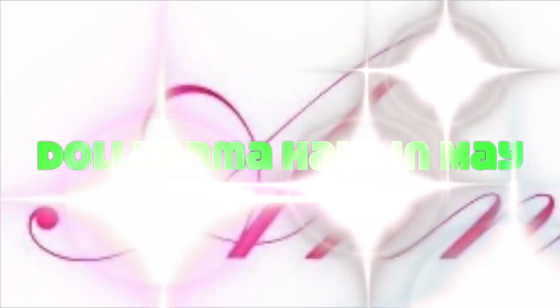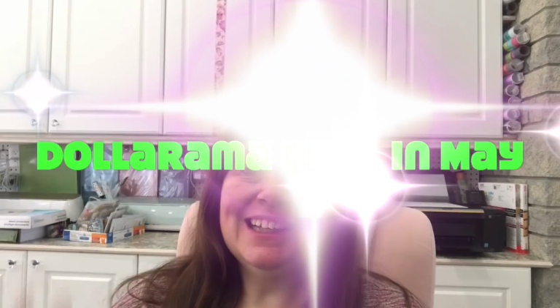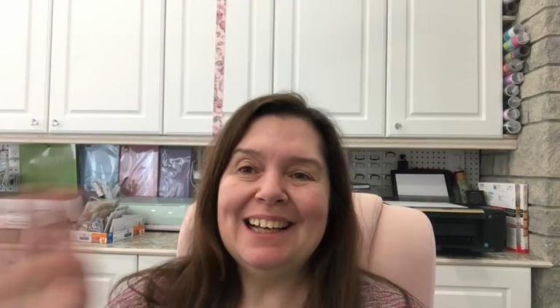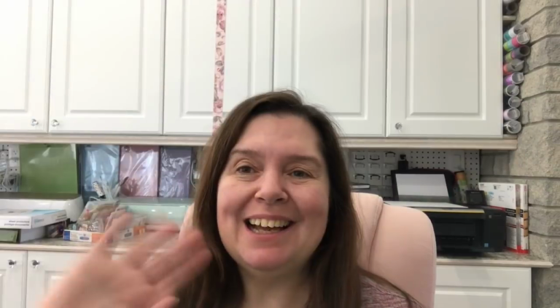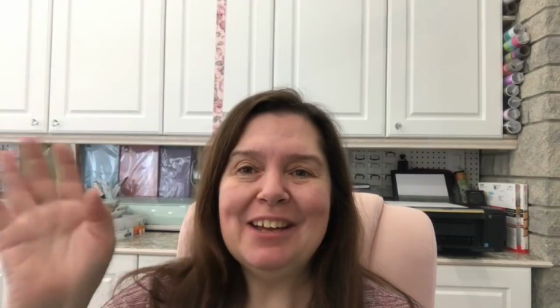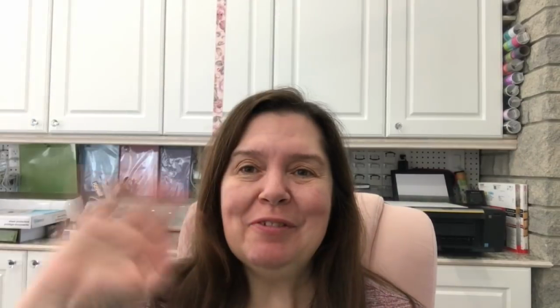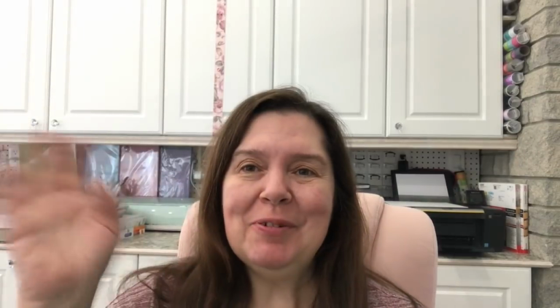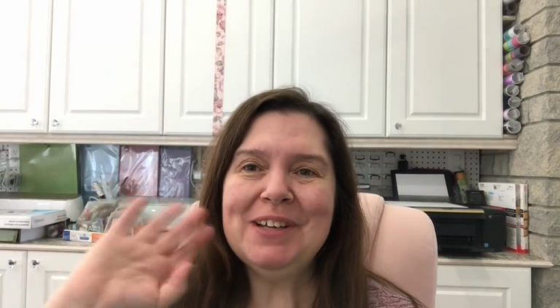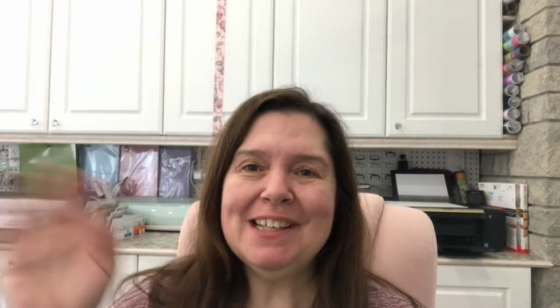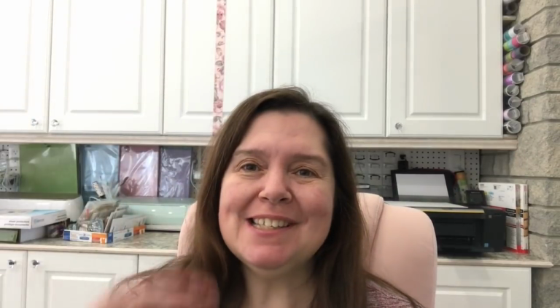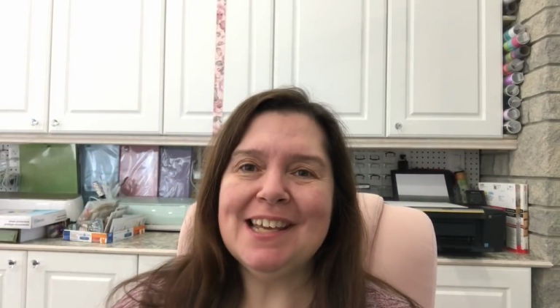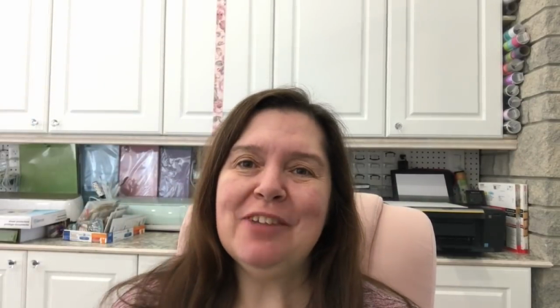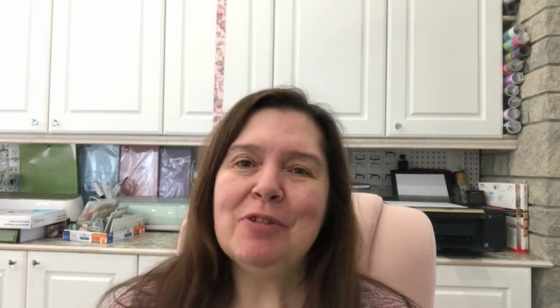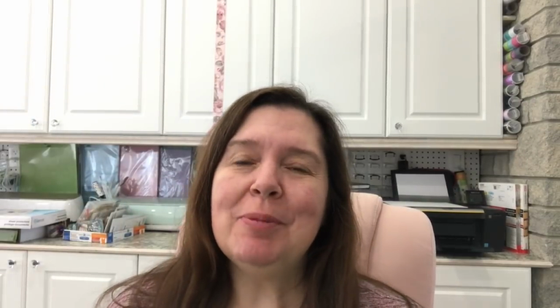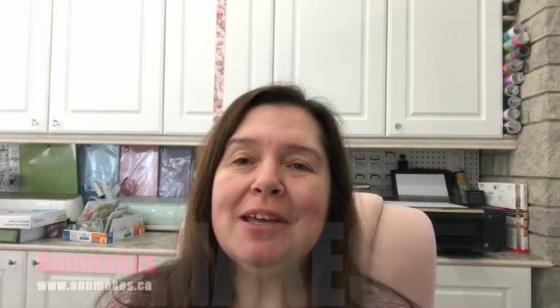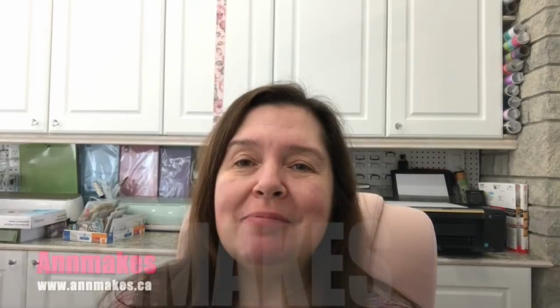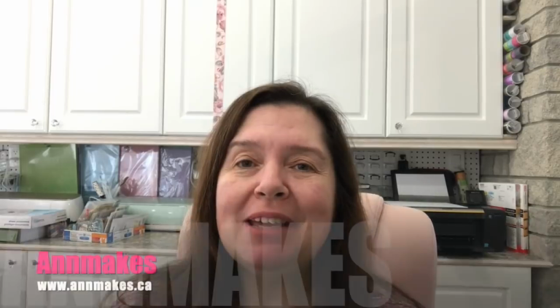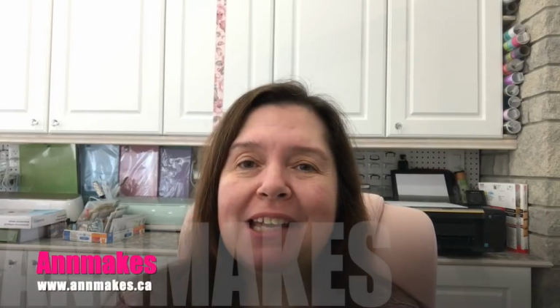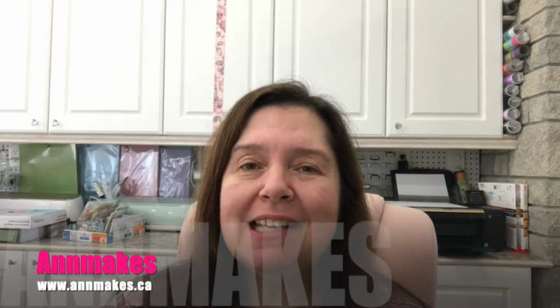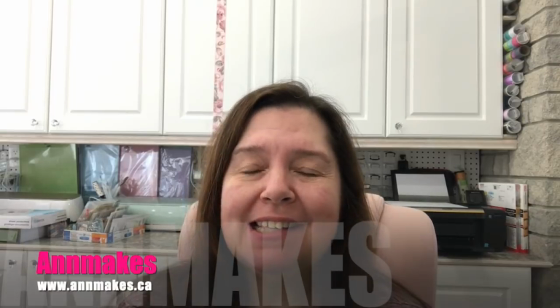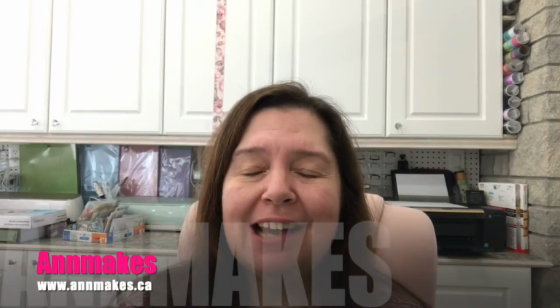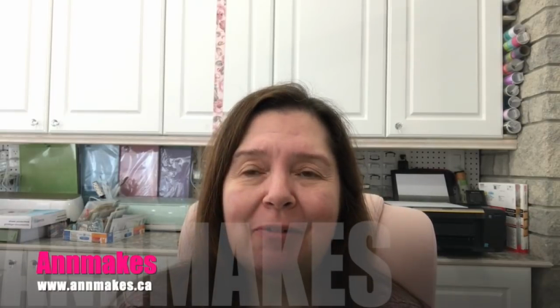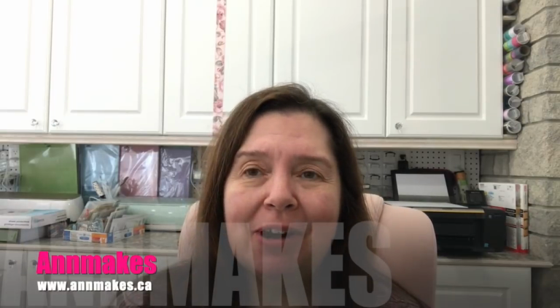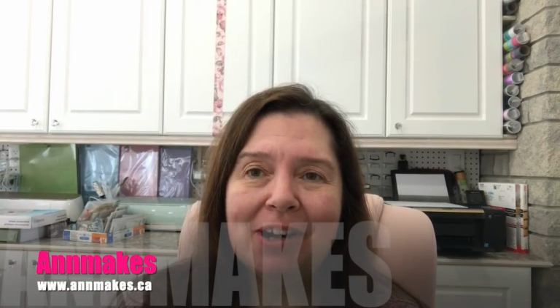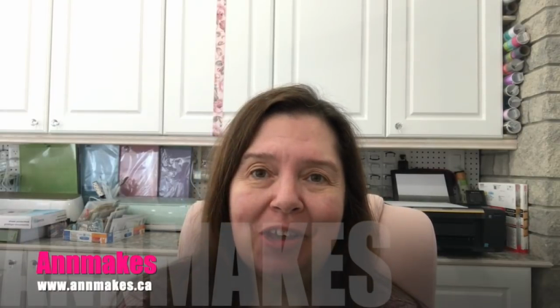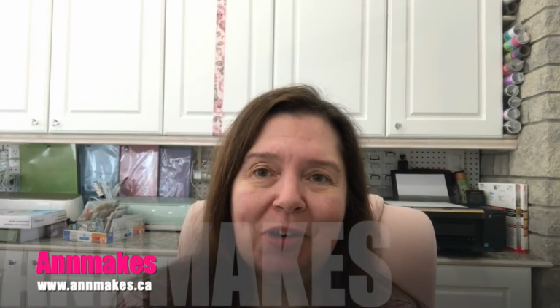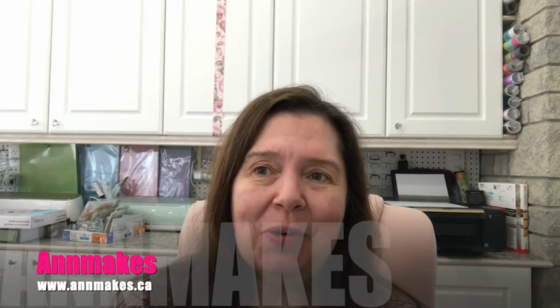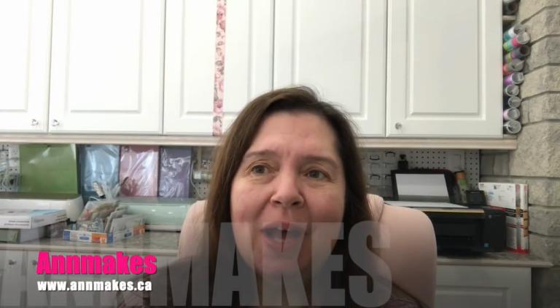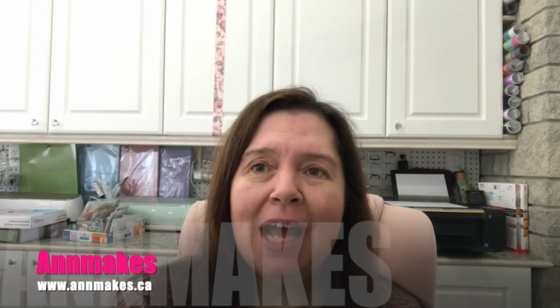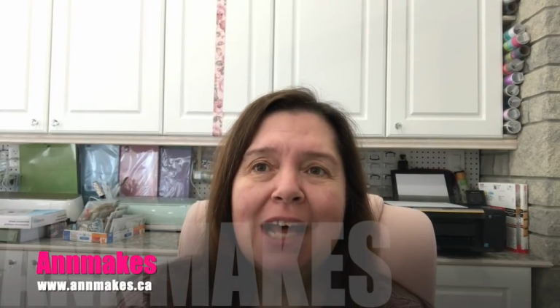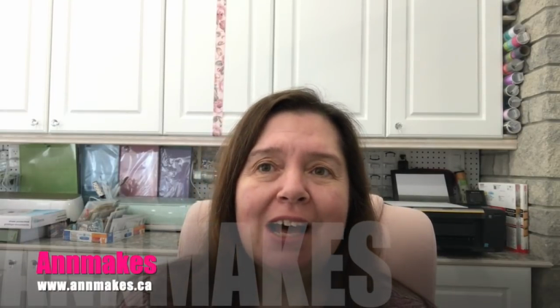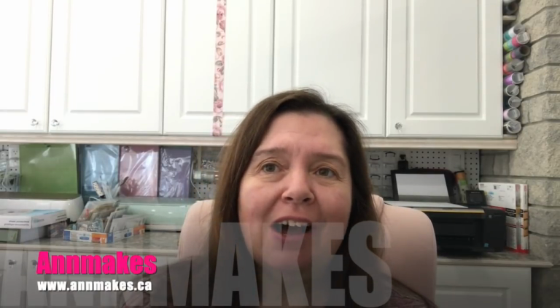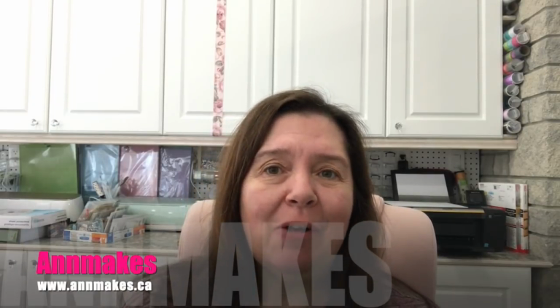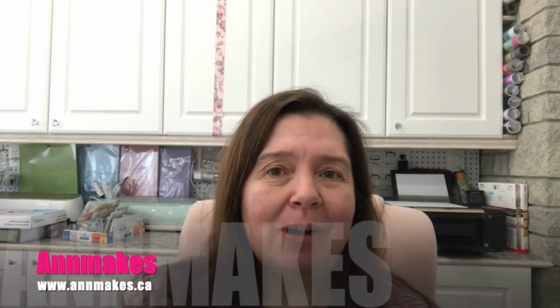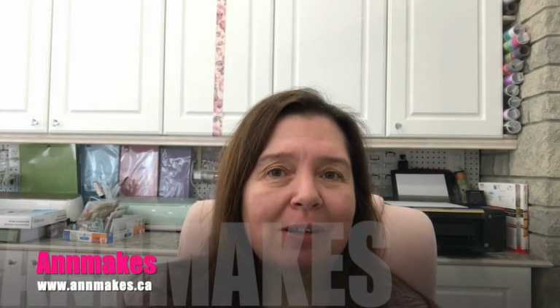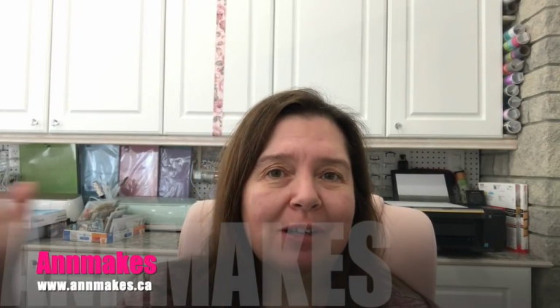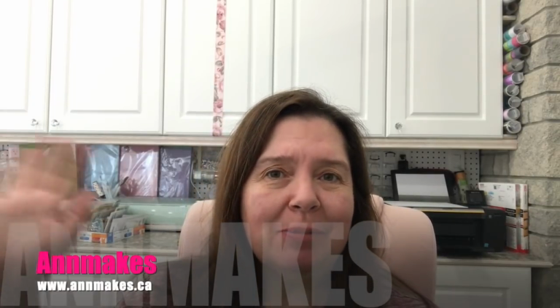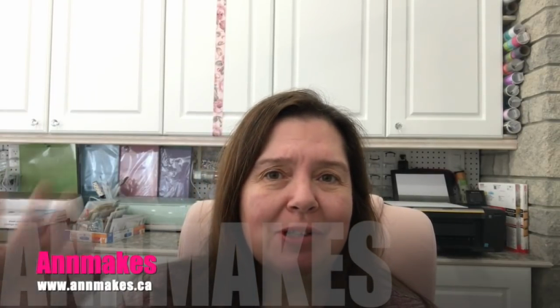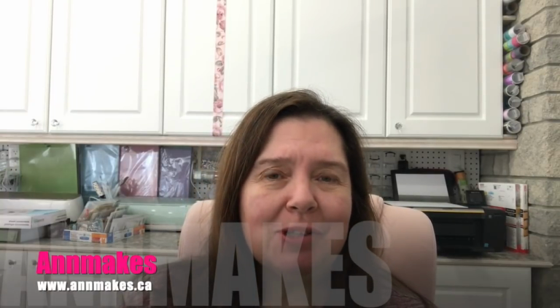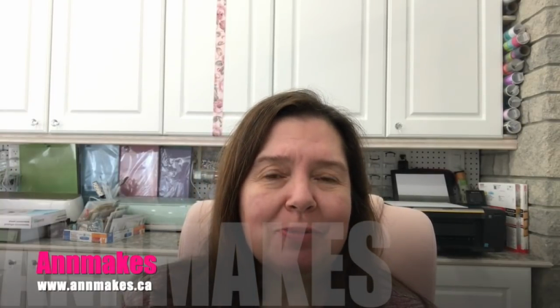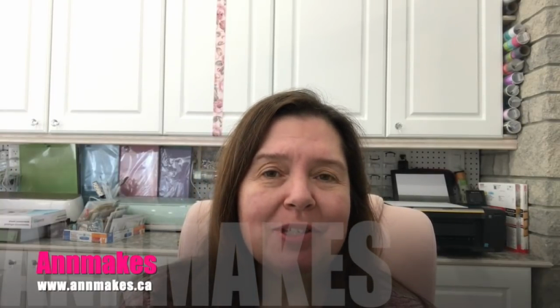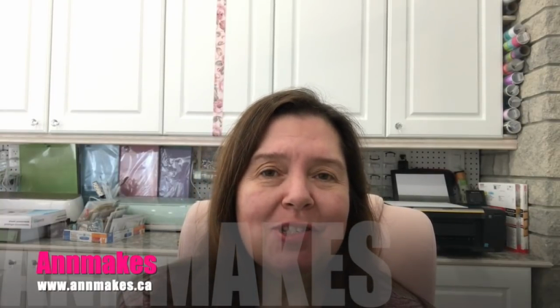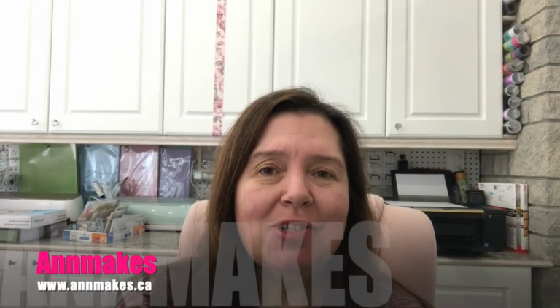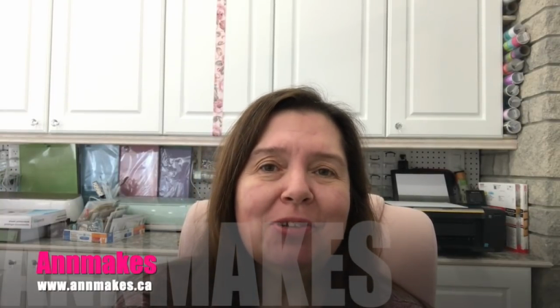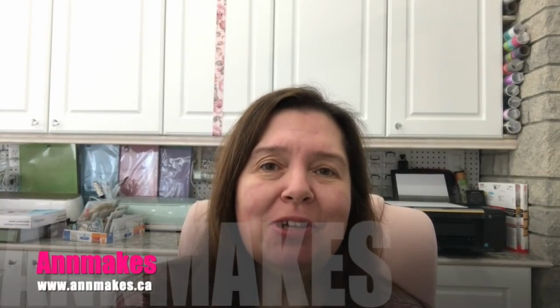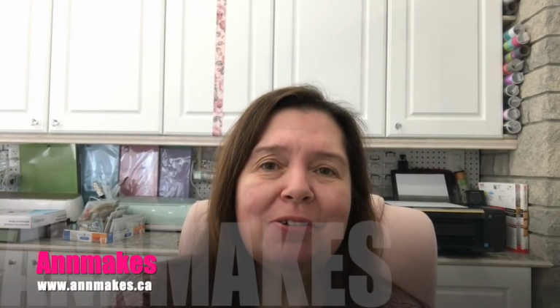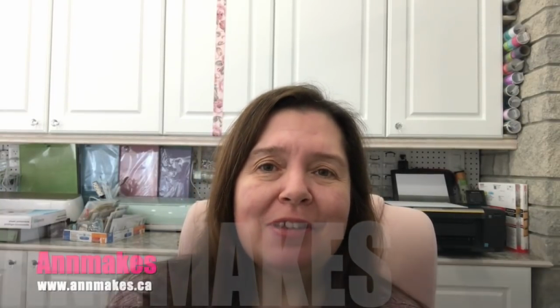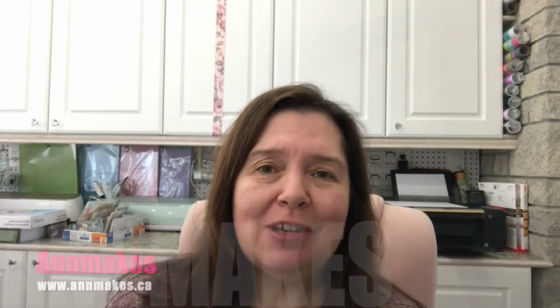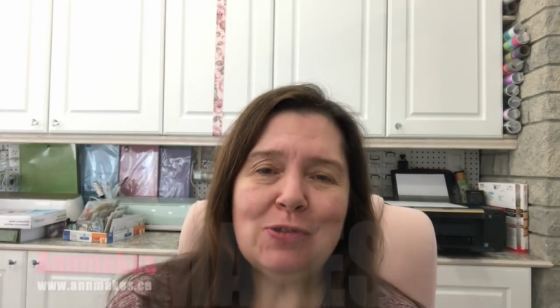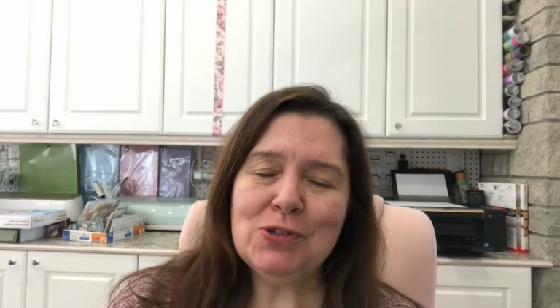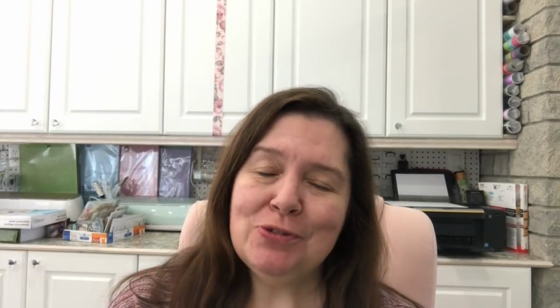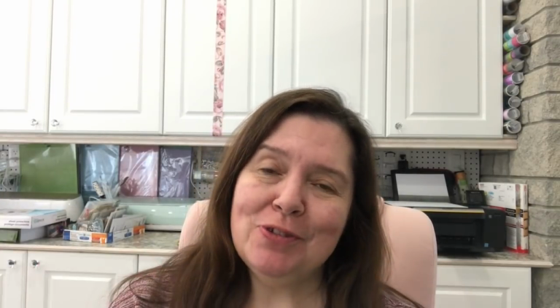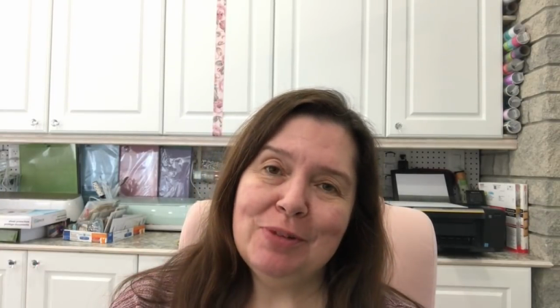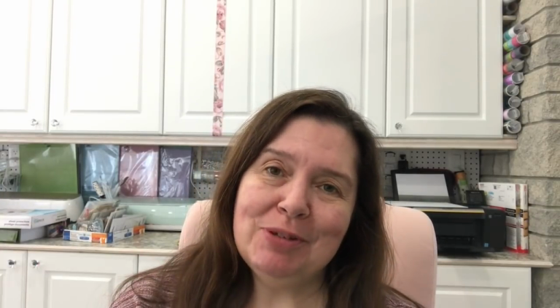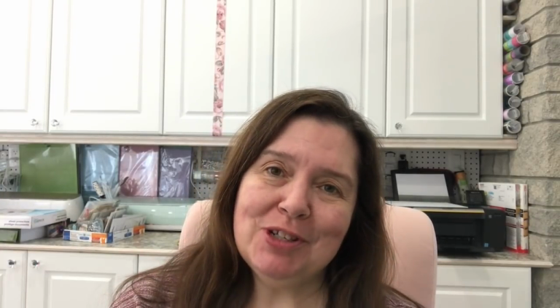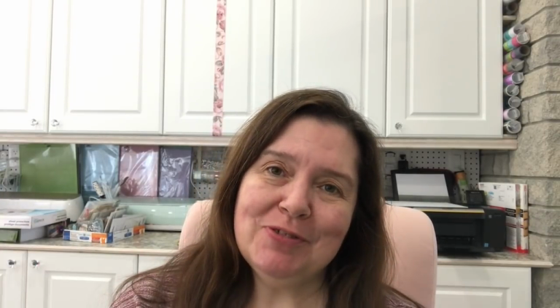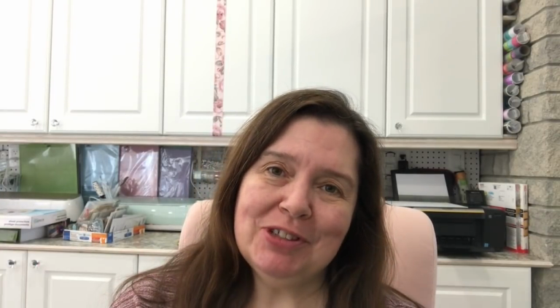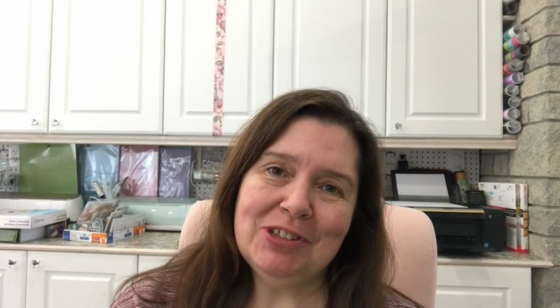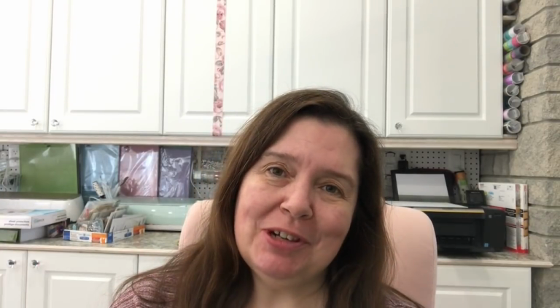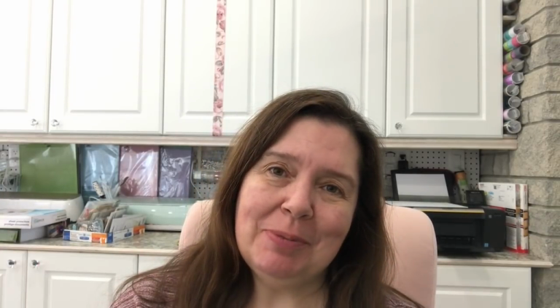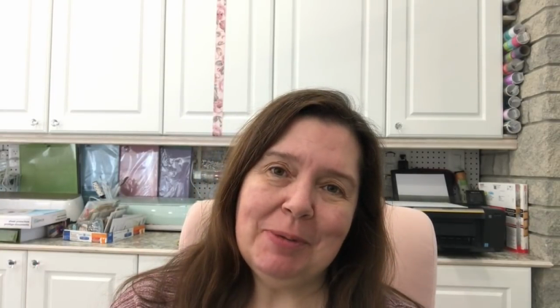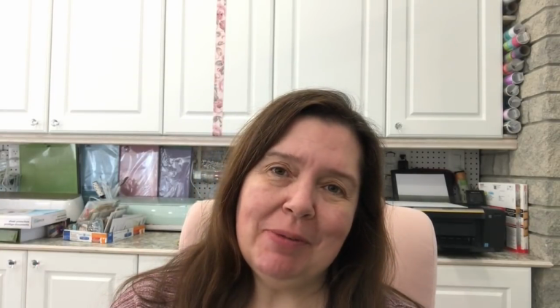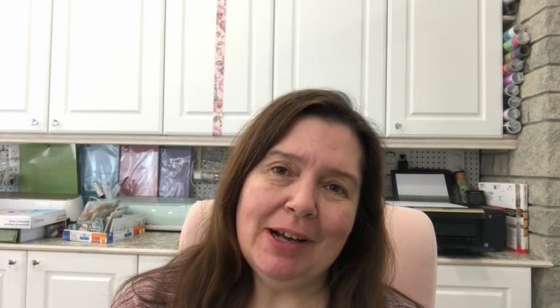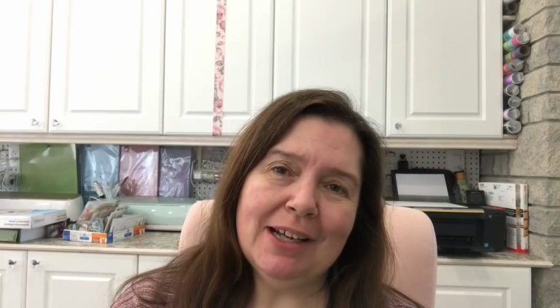Hi everyone, it's Anne from Anne Makes. How are you? Welcome into my studio. Thank you so very much for stopping by.